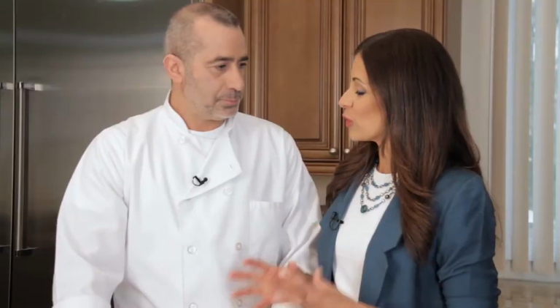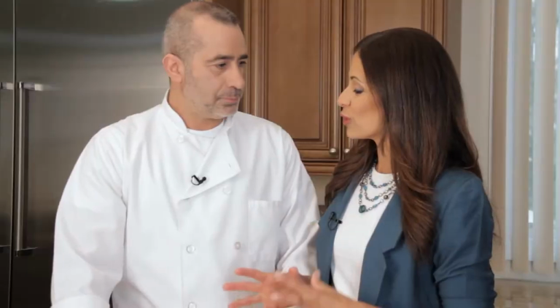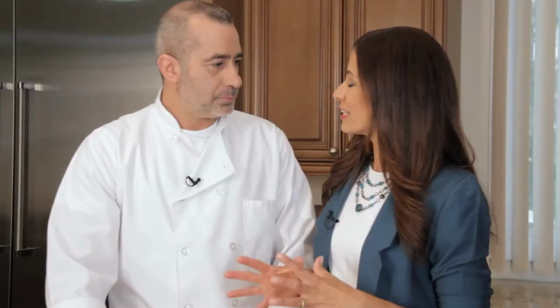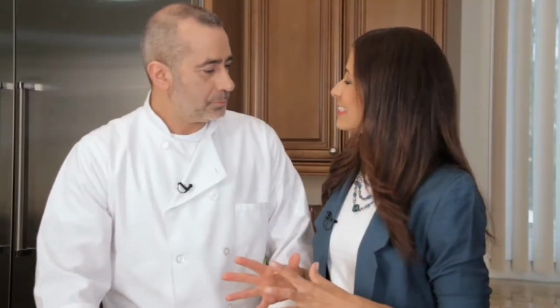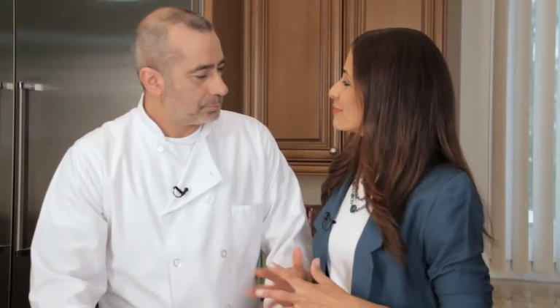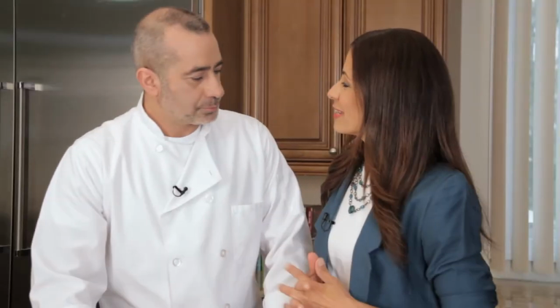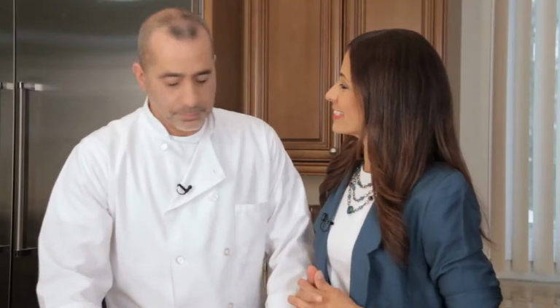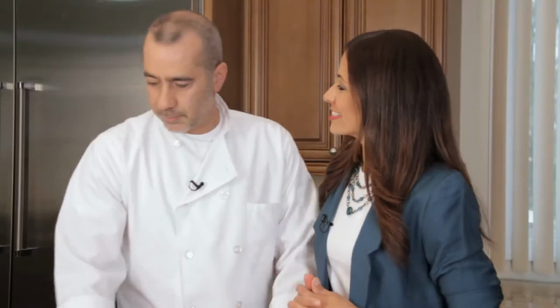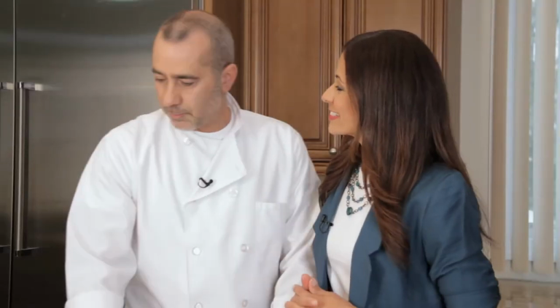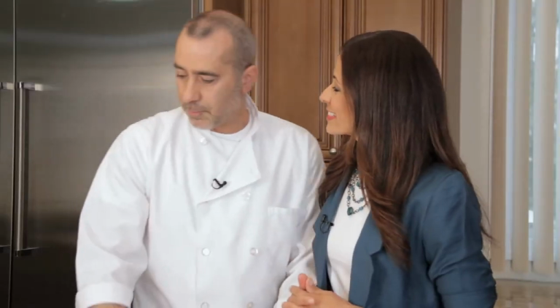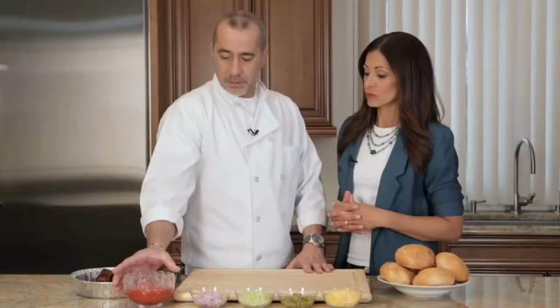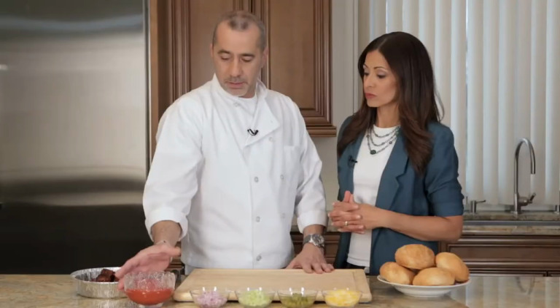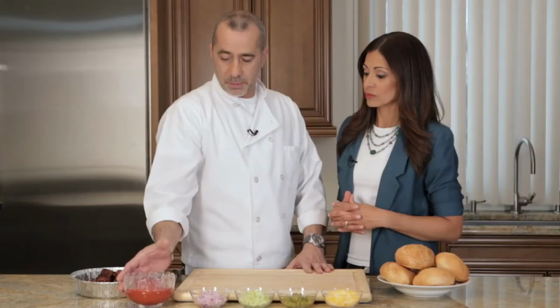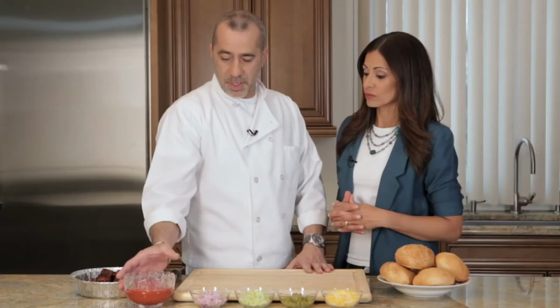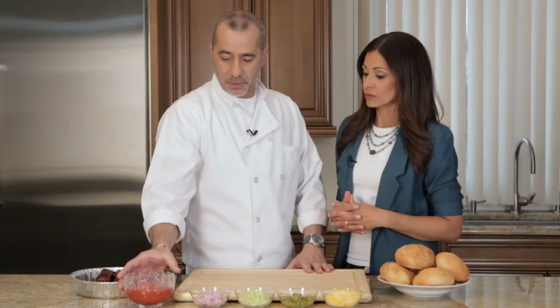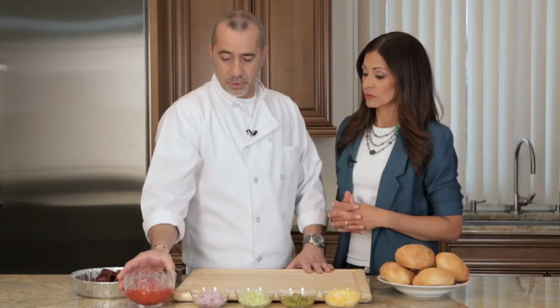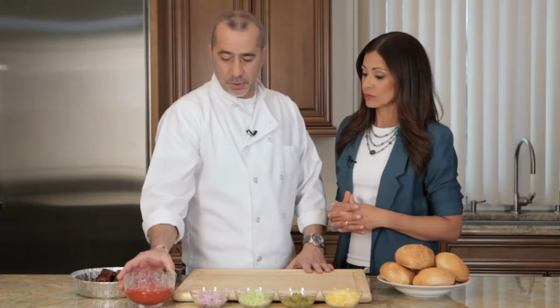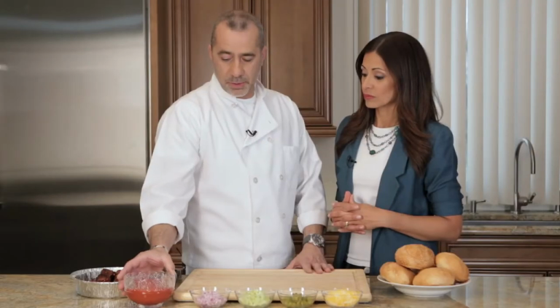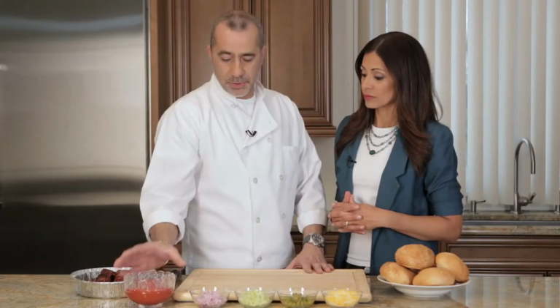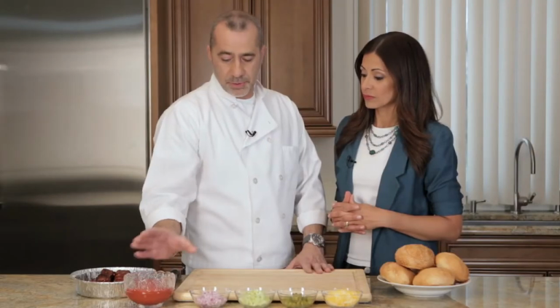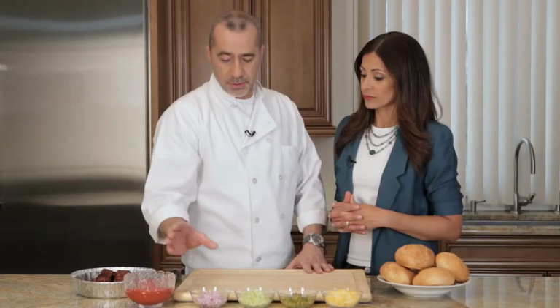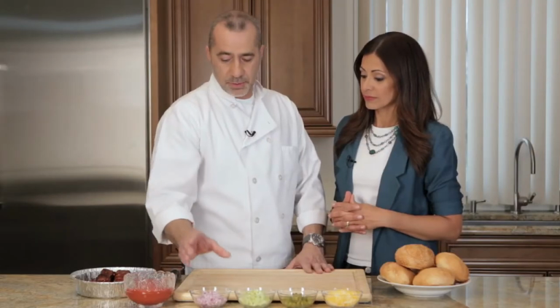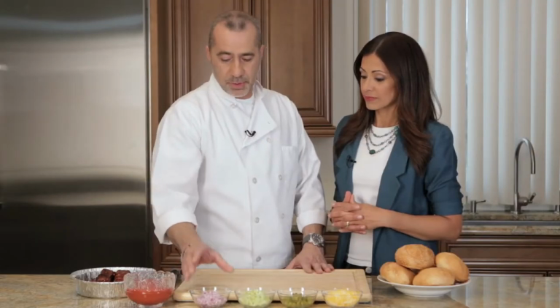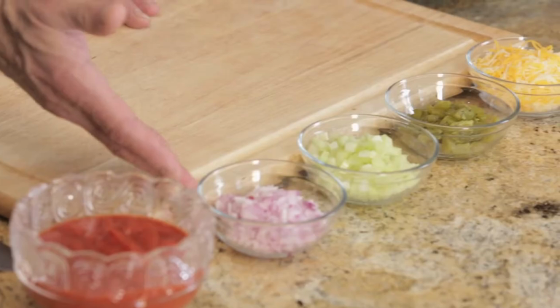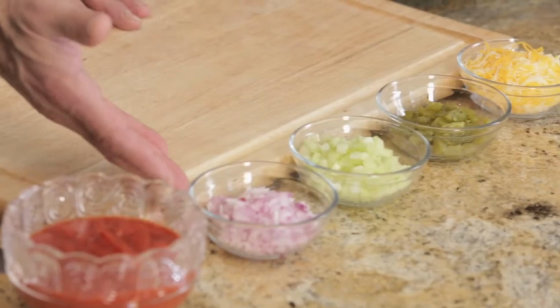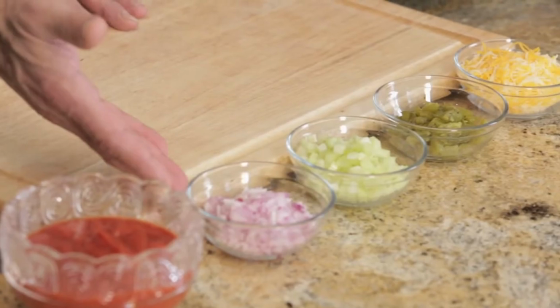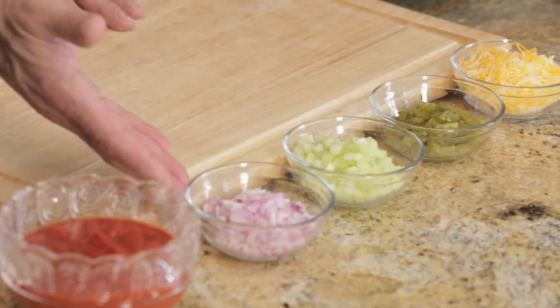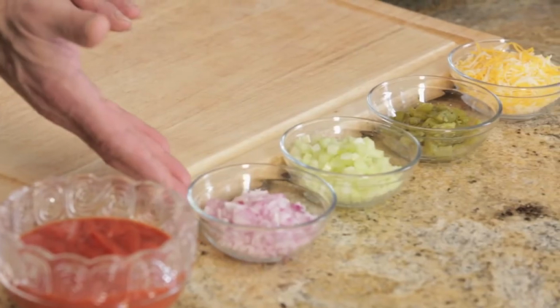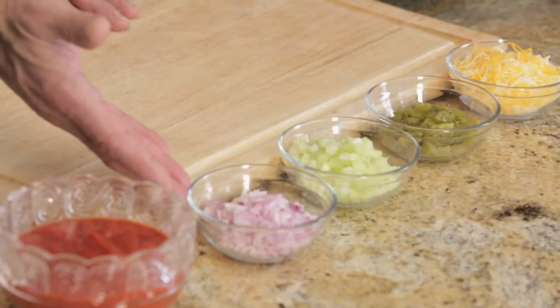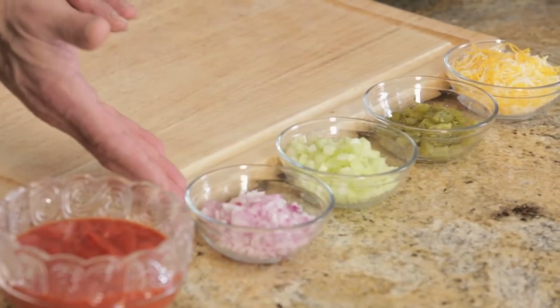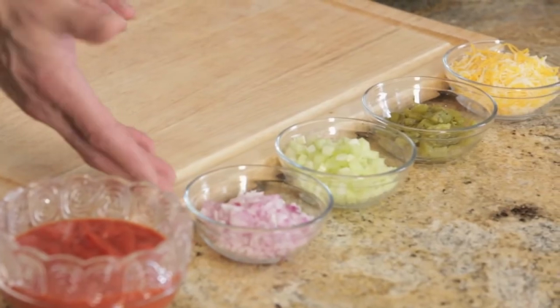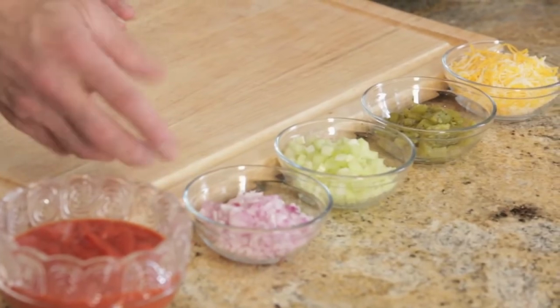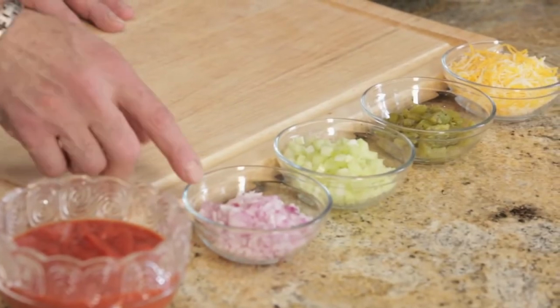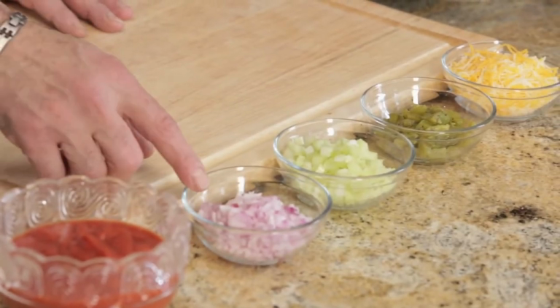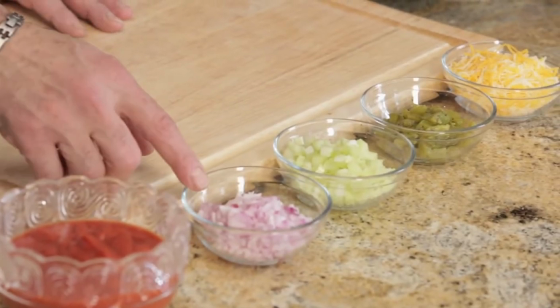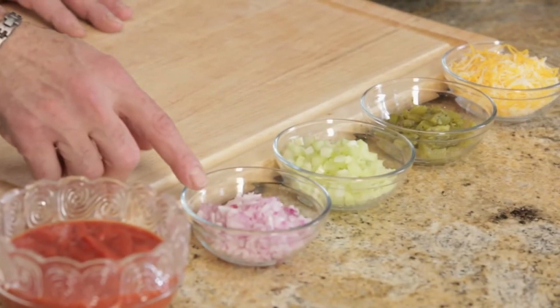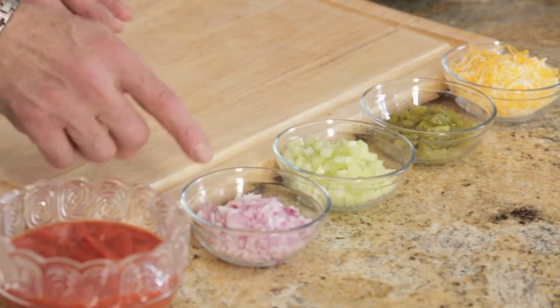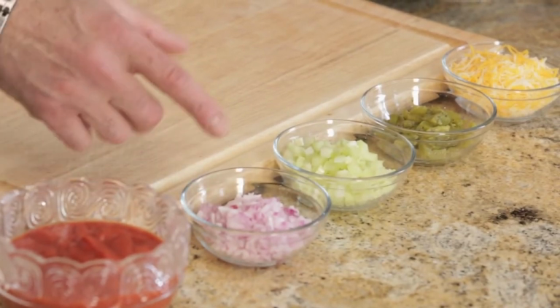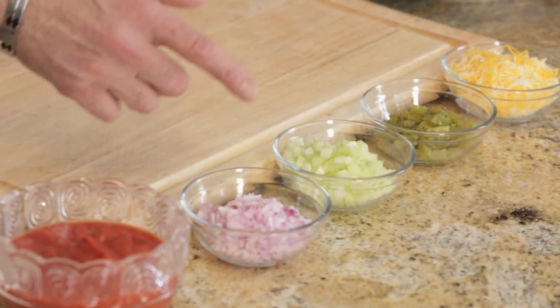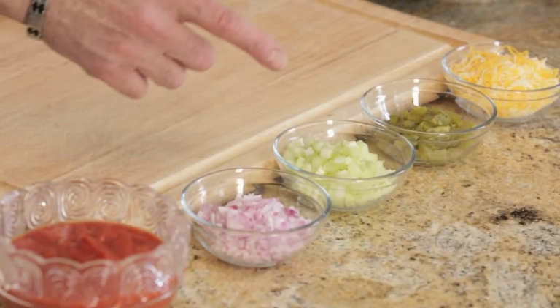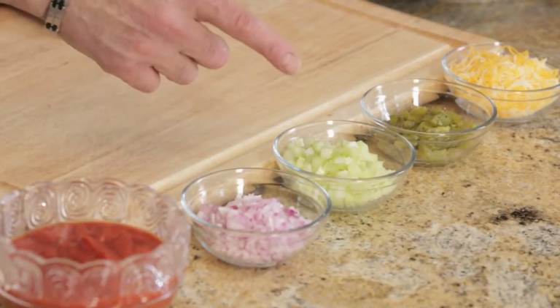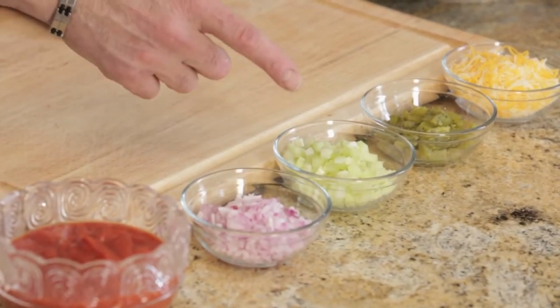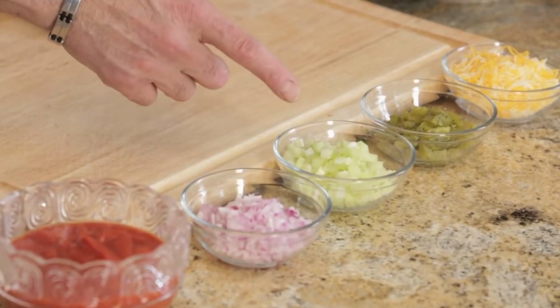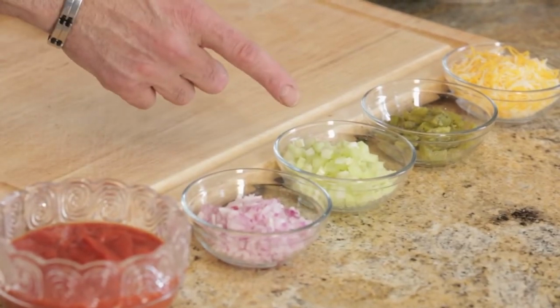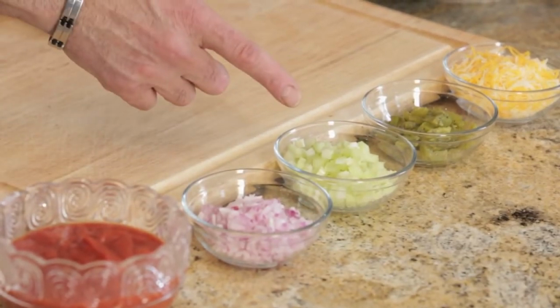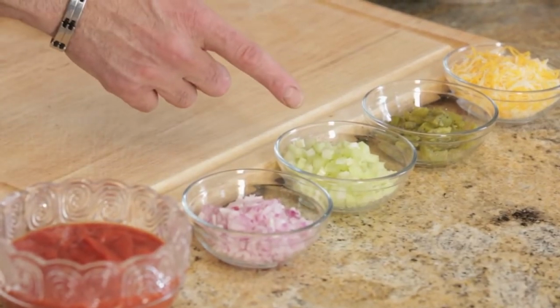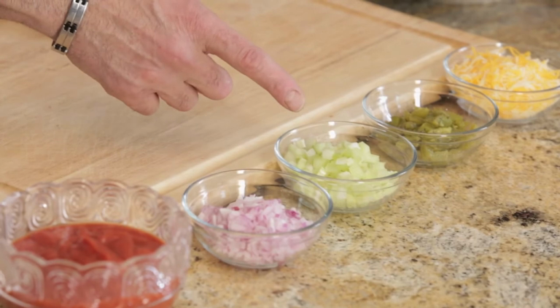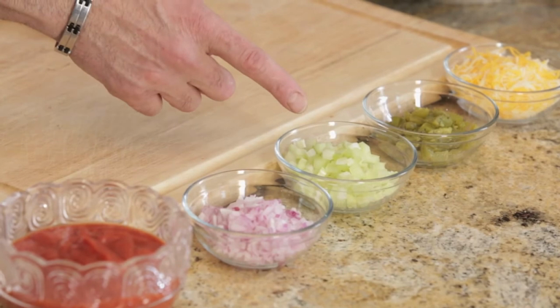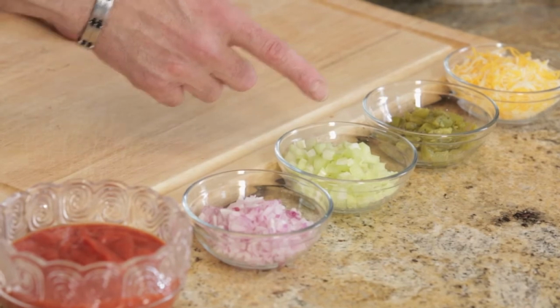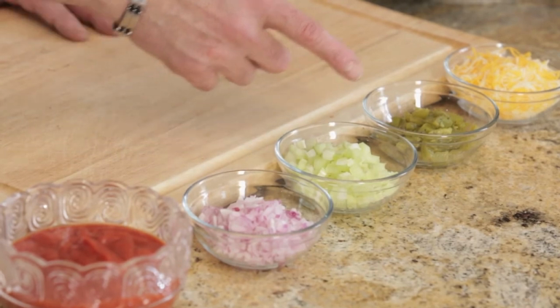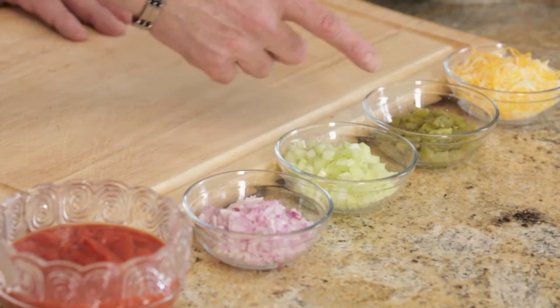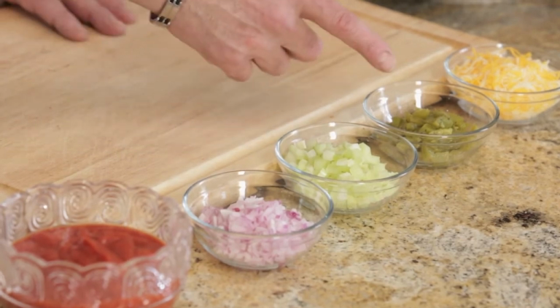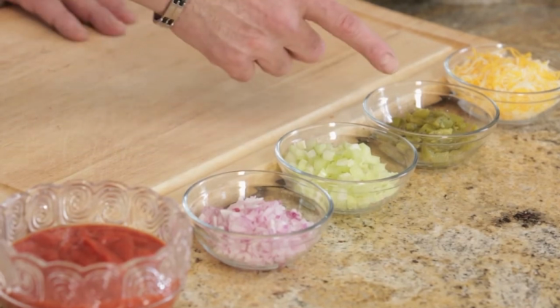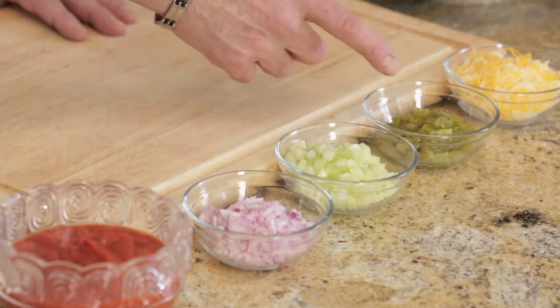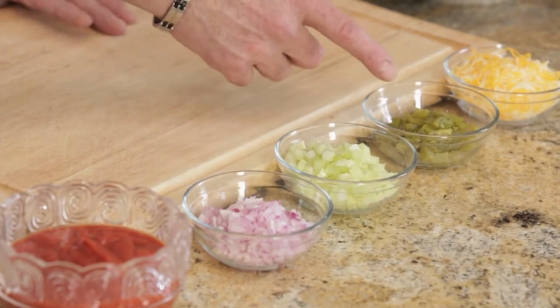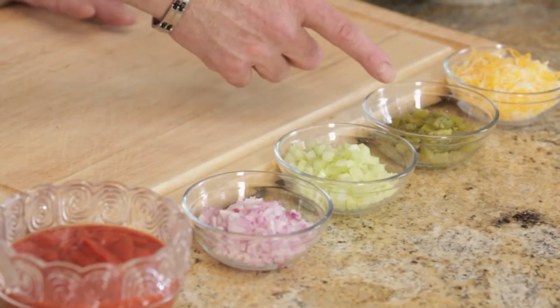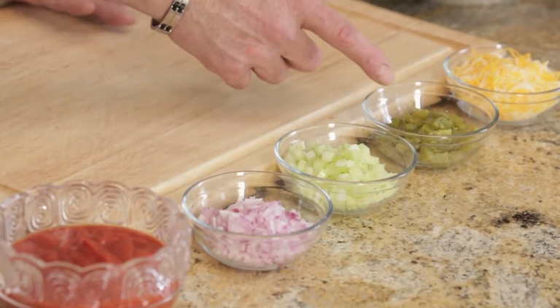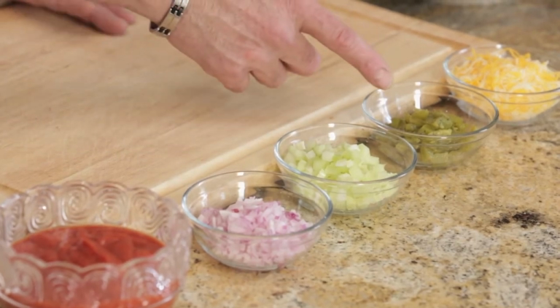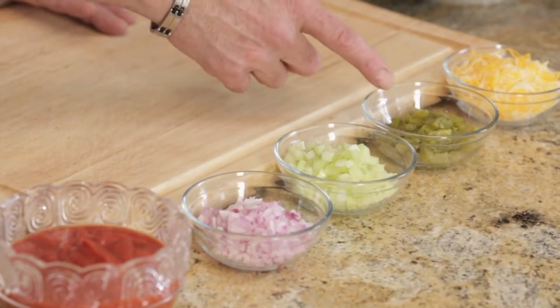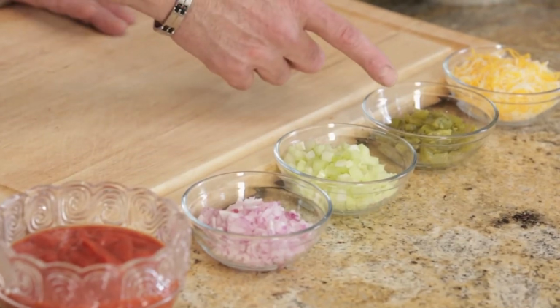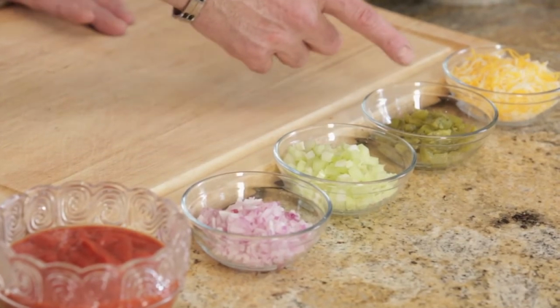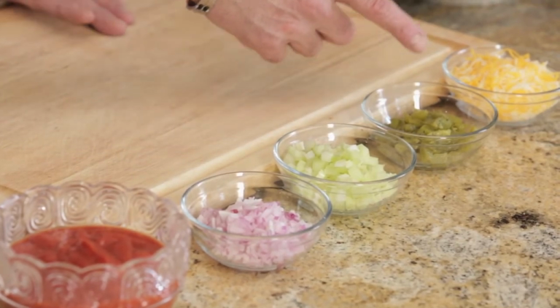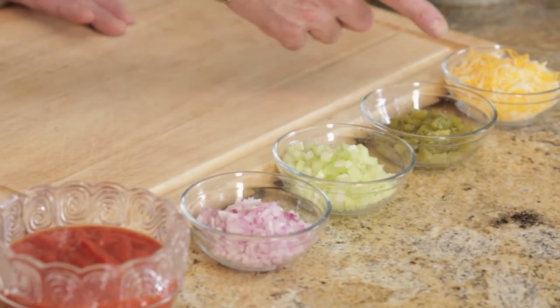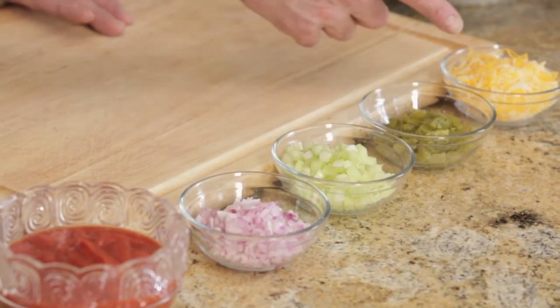What do we need to make this? Tomato sauce, red onions, celery, green peppers, and shredded cheddar.